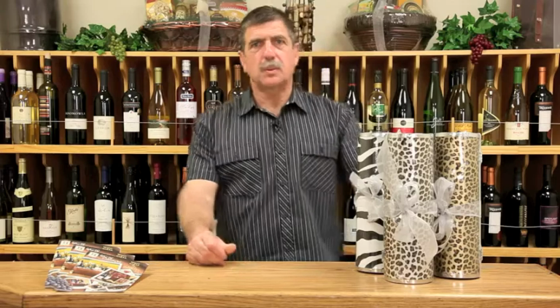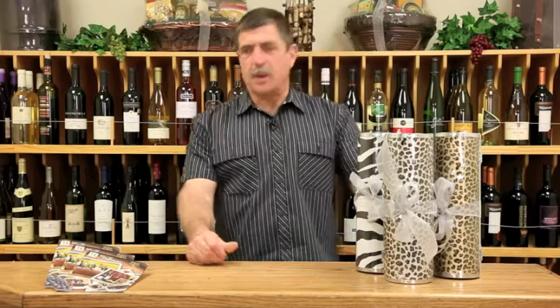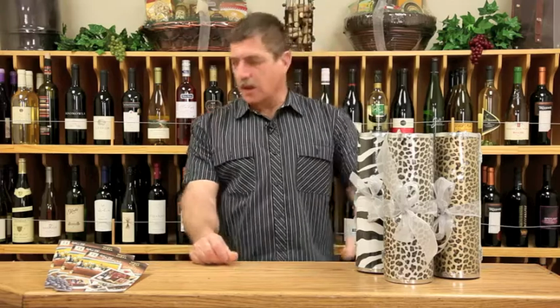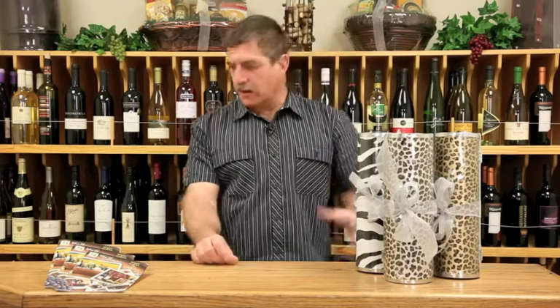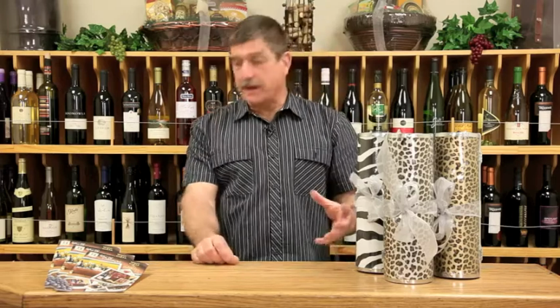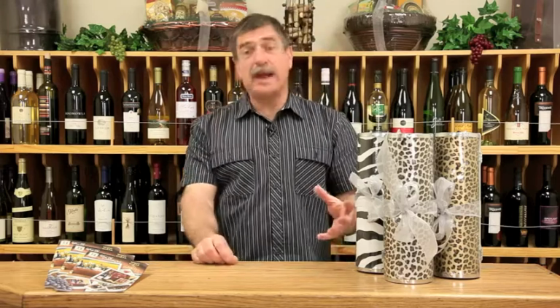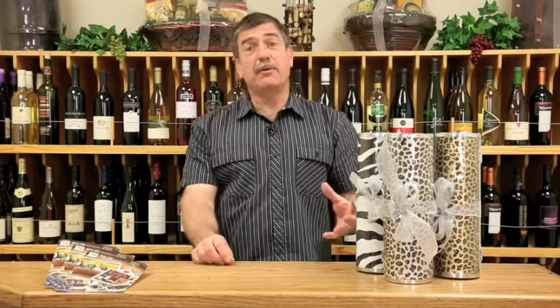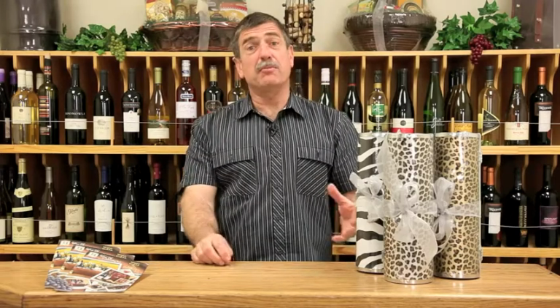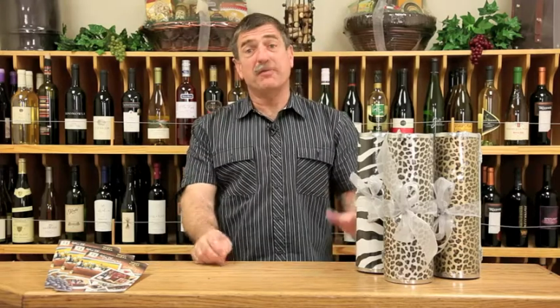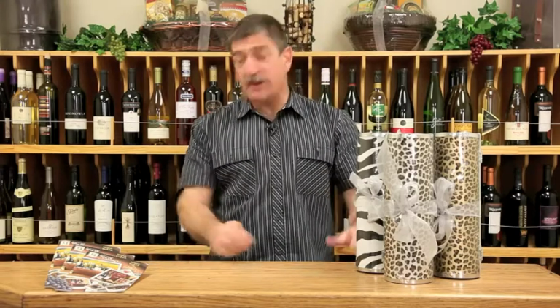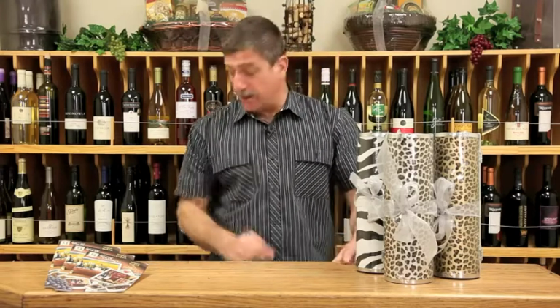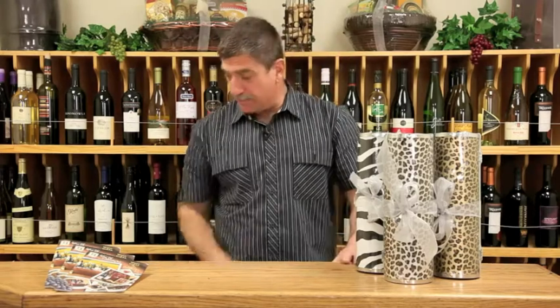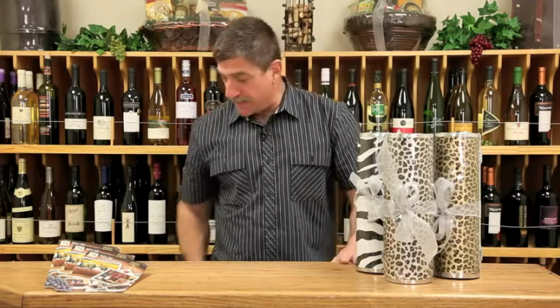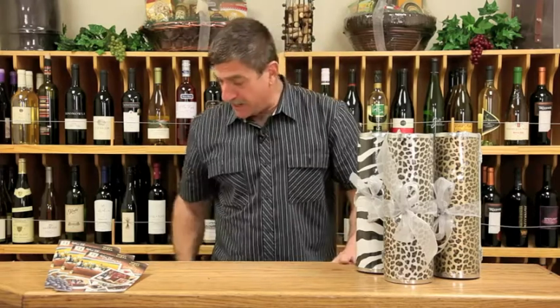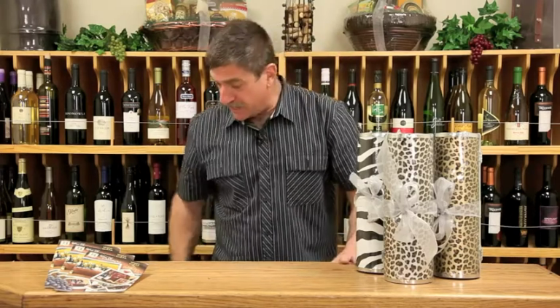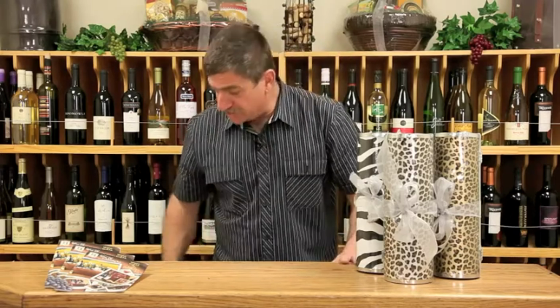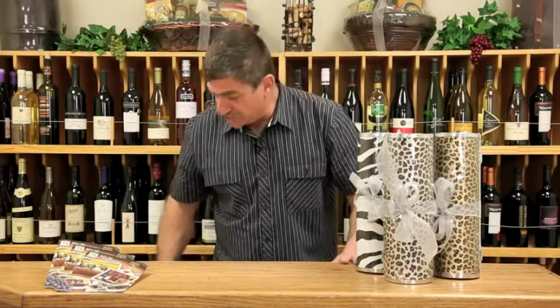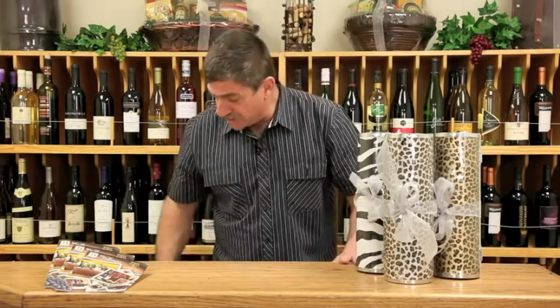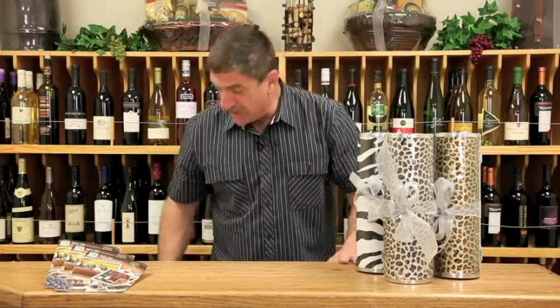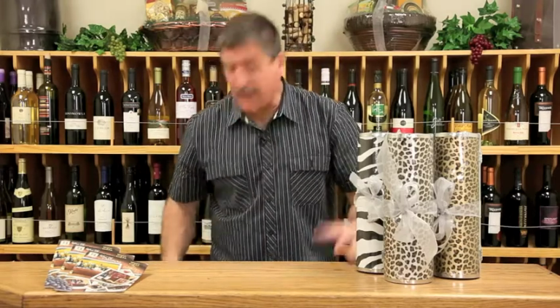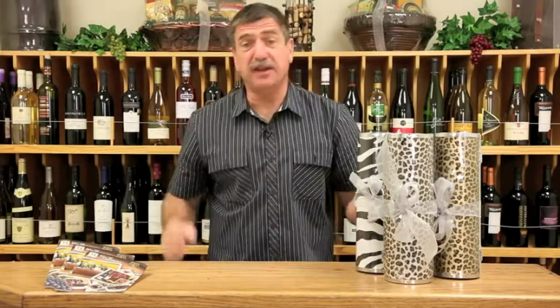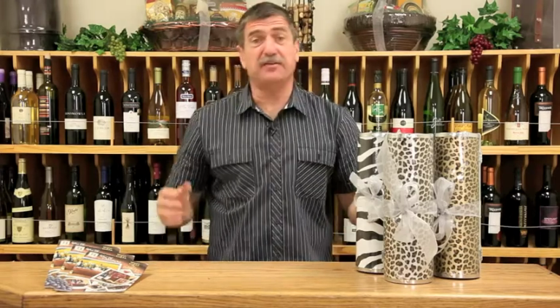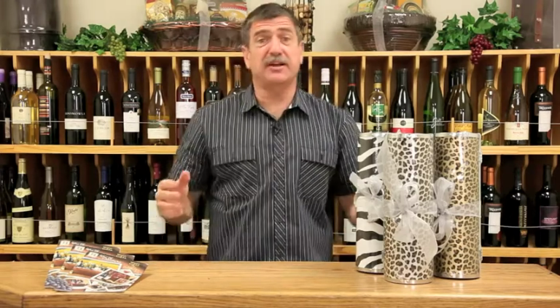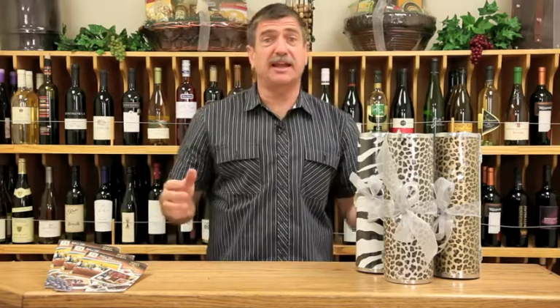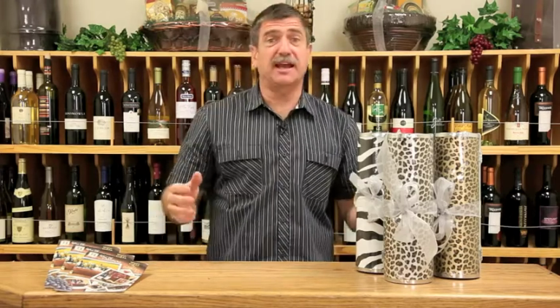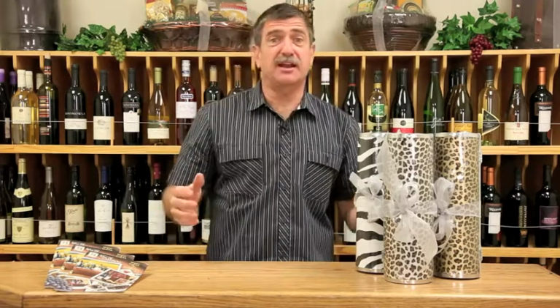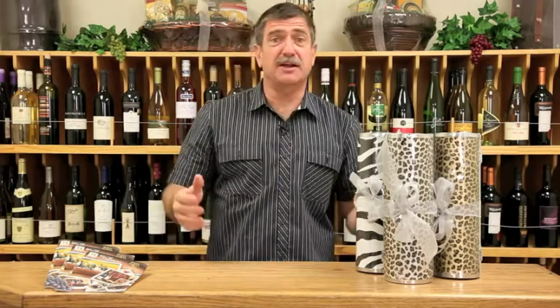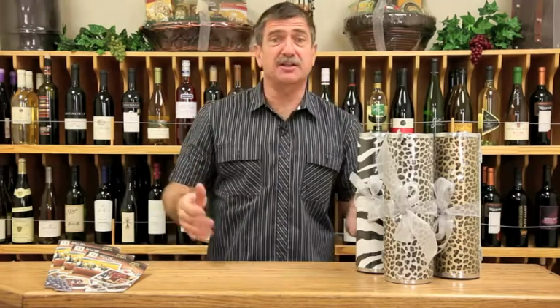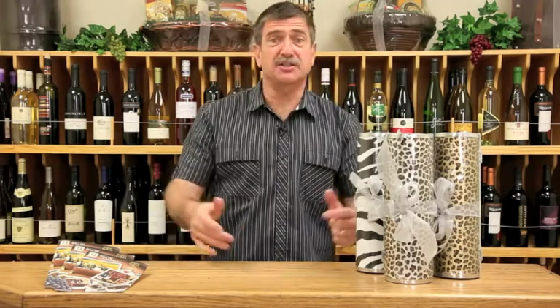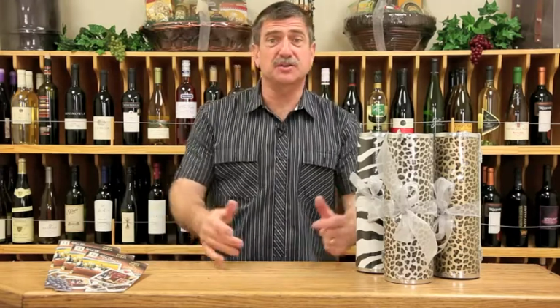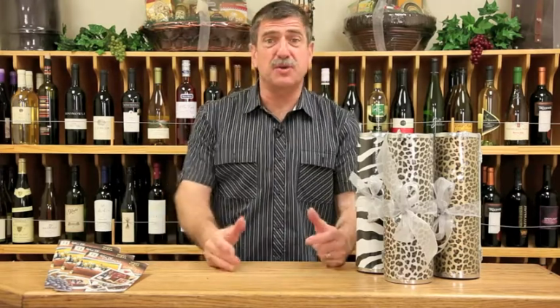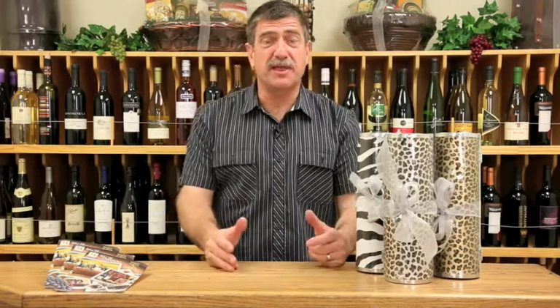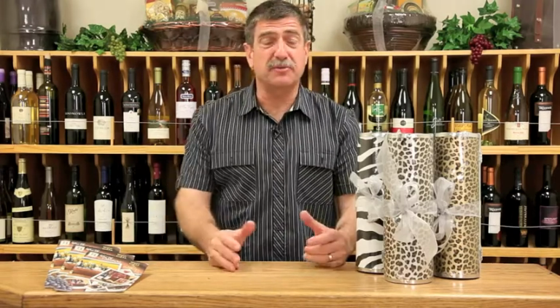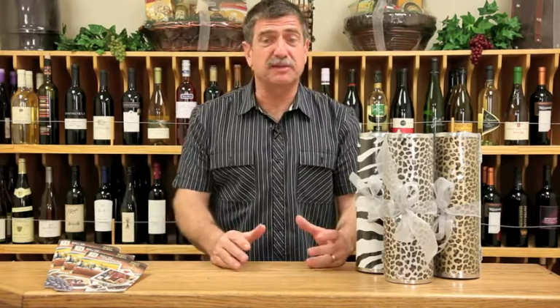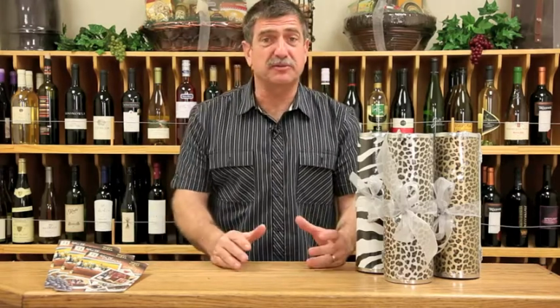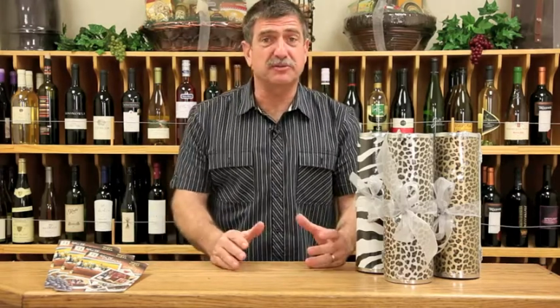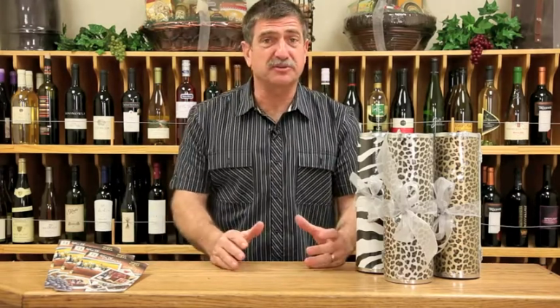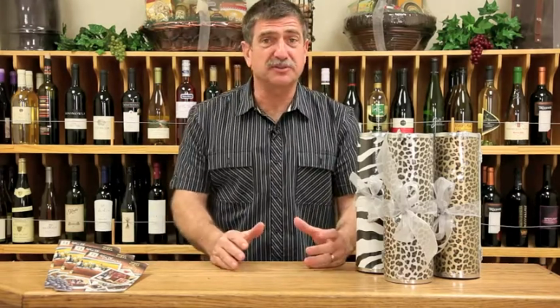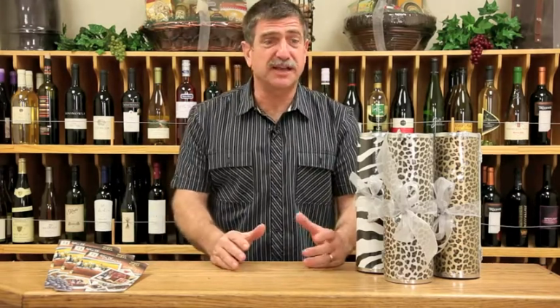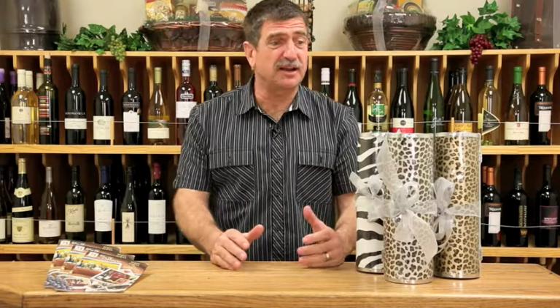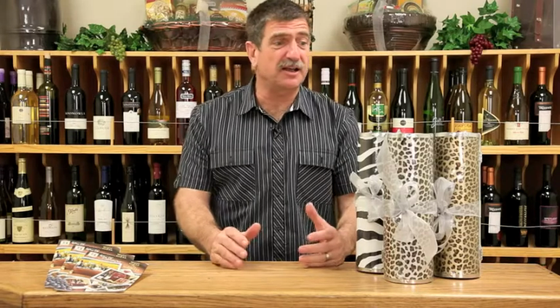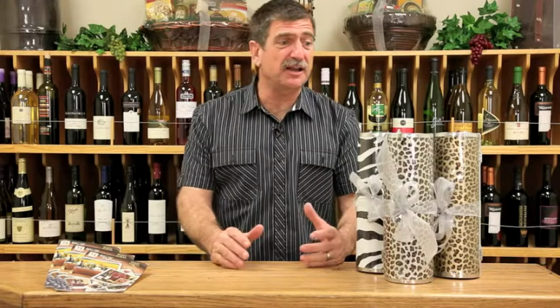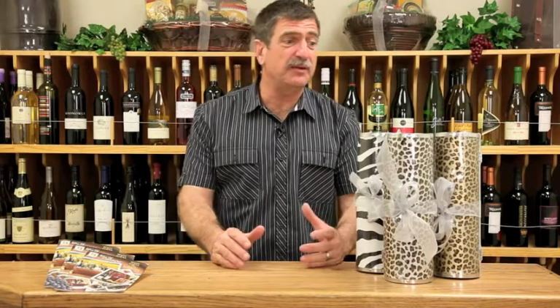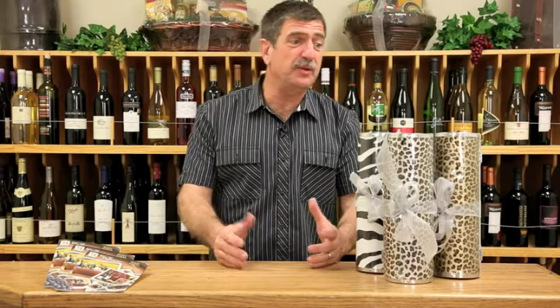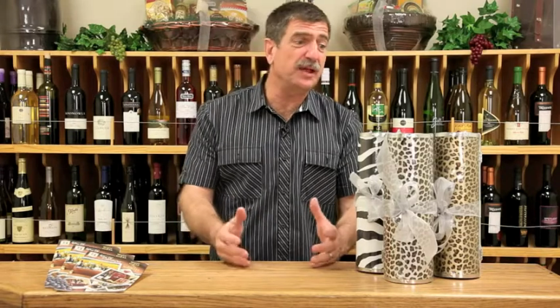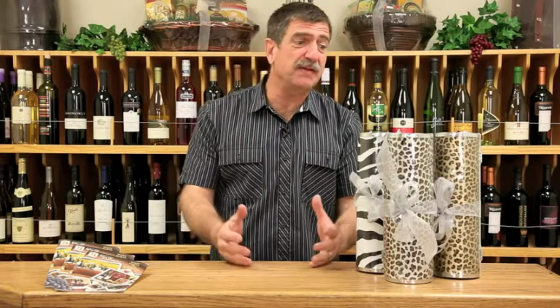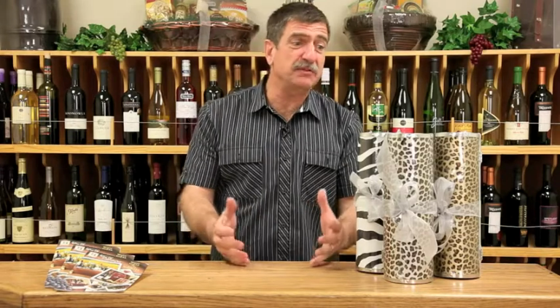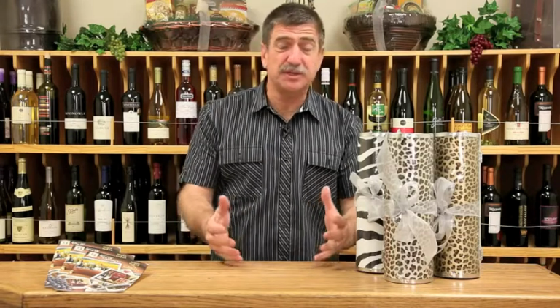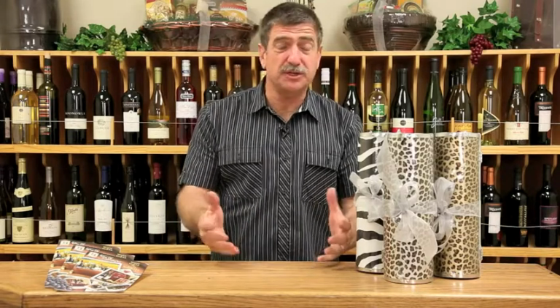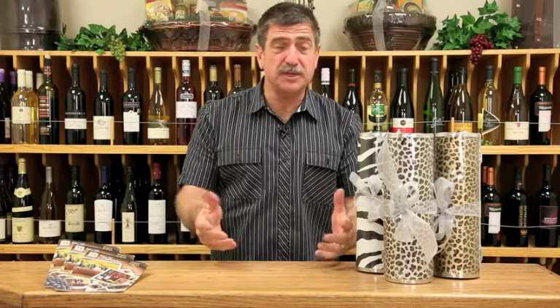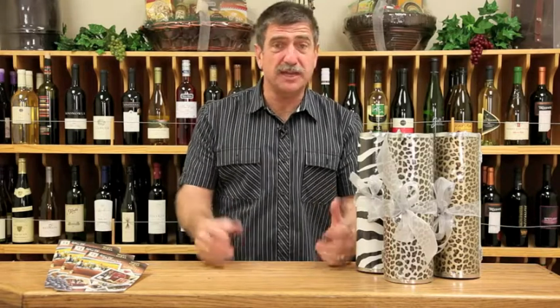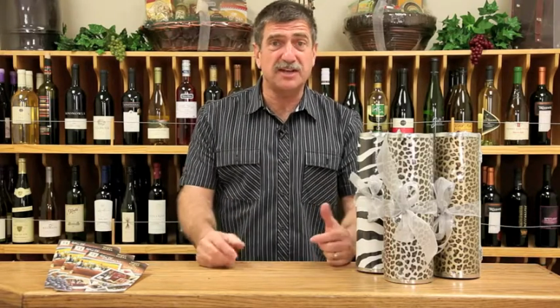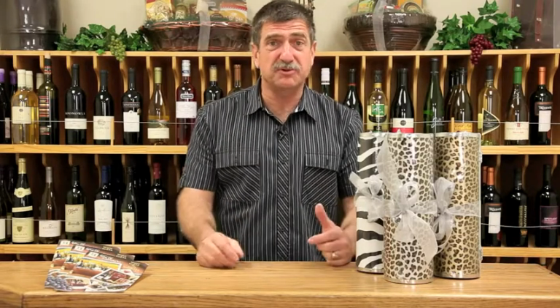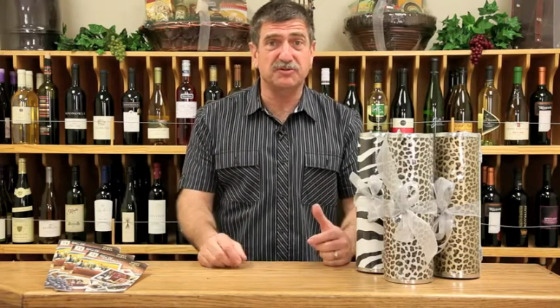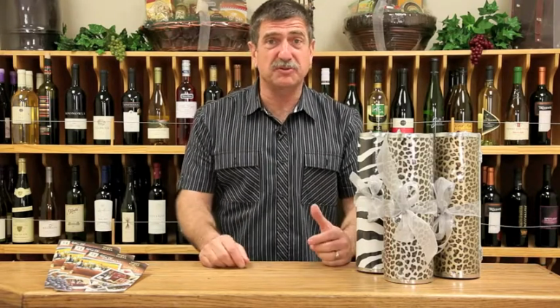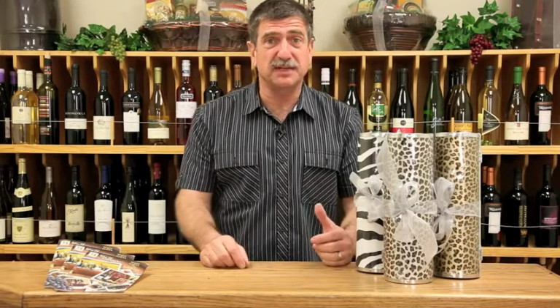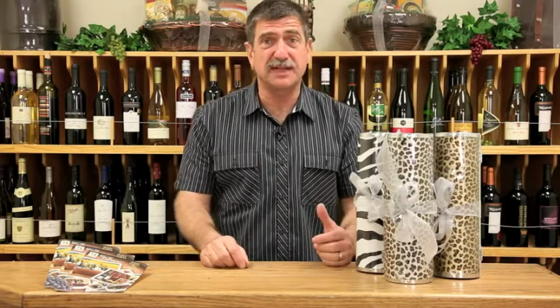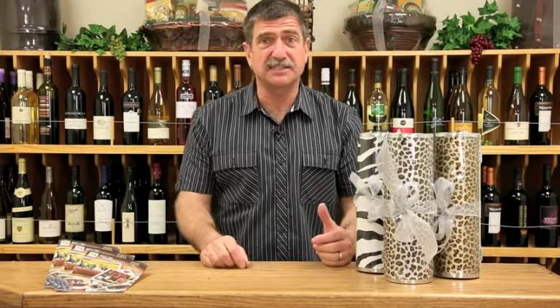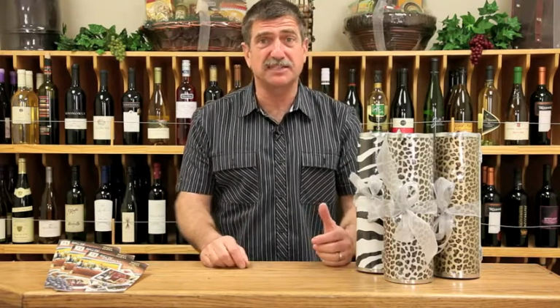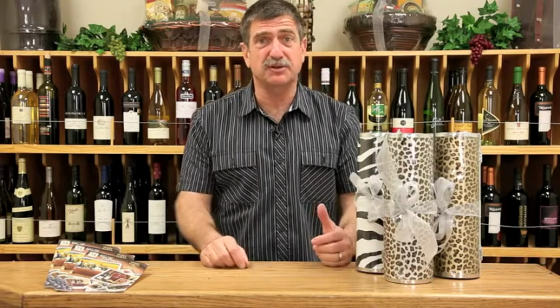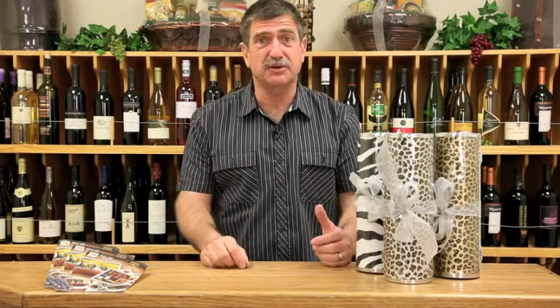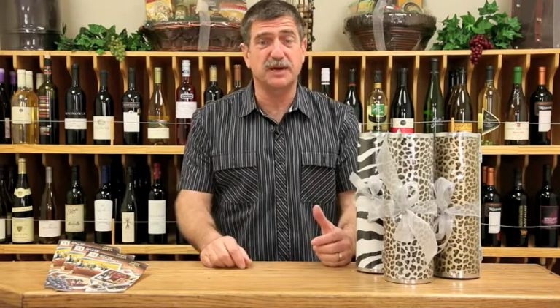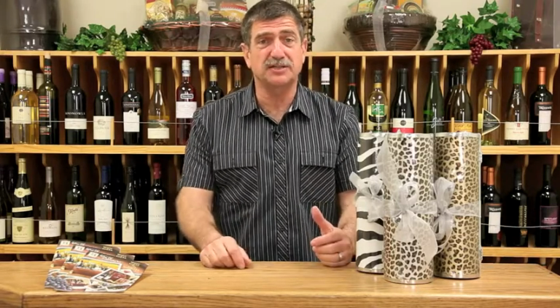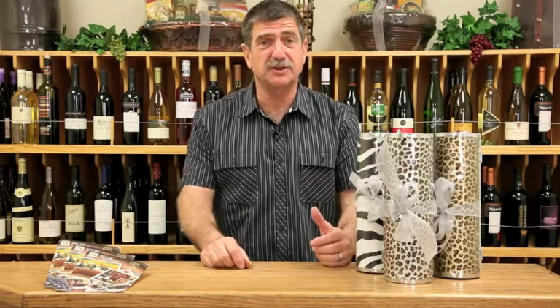All right, now we're moving on to page nine of our catalog. This is the Wine of the Month Club Christmas catalog and we have a return engagement from the Classy Girl Wine Tote.